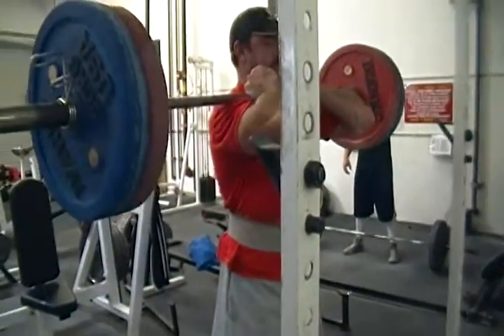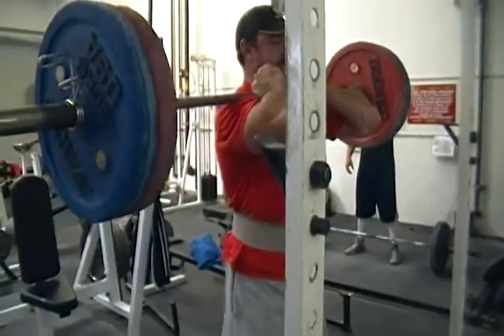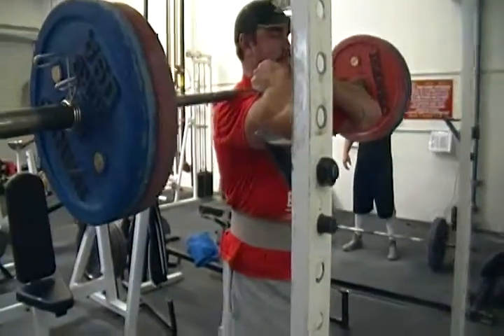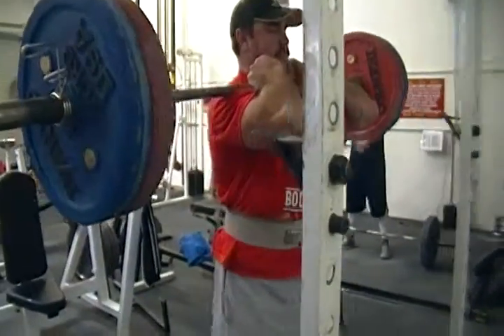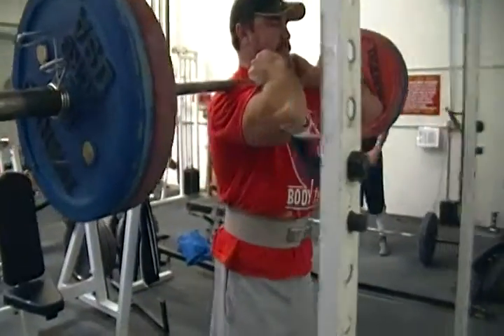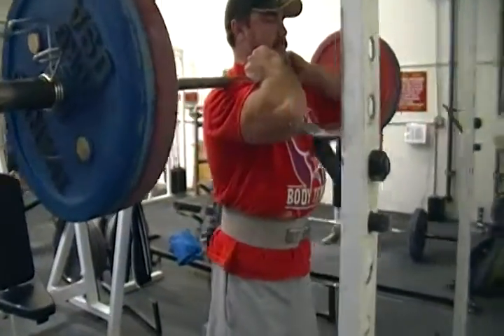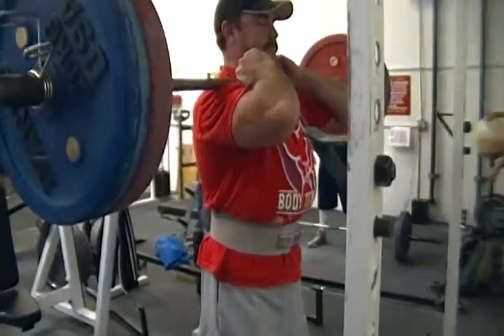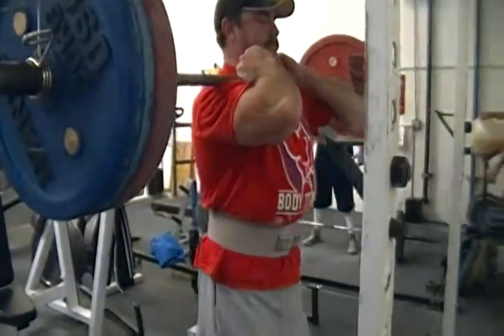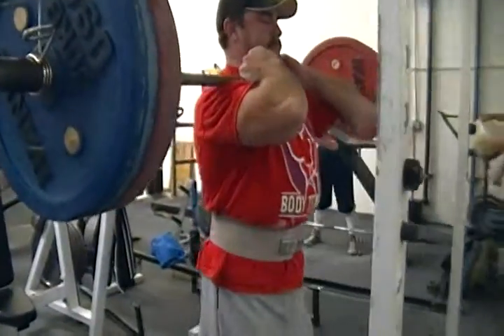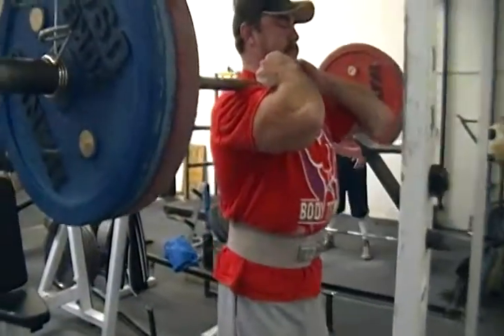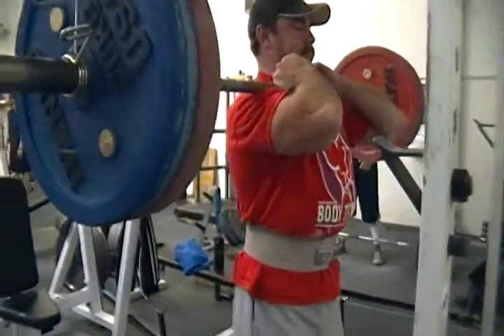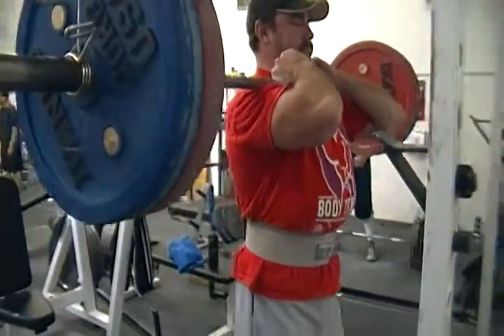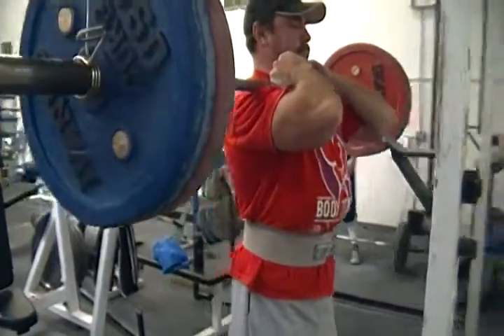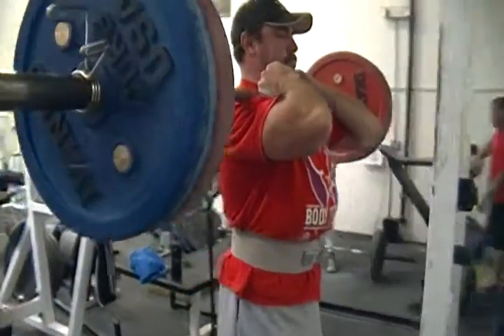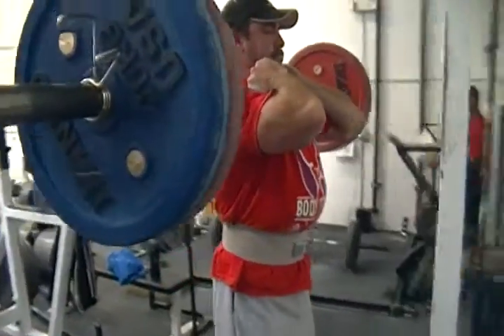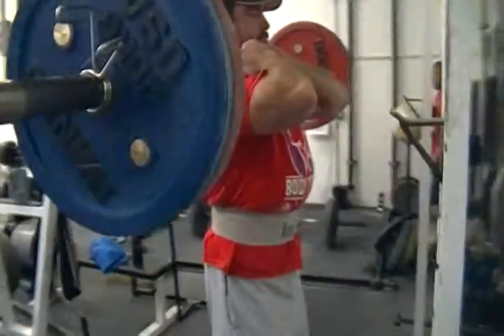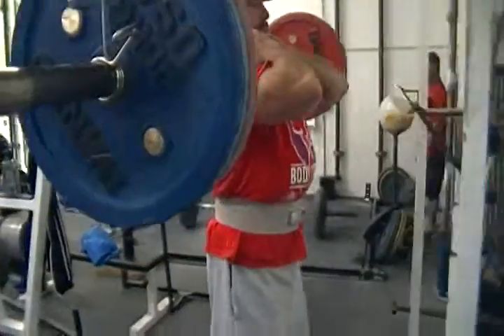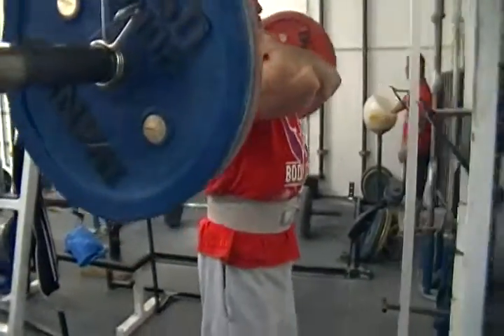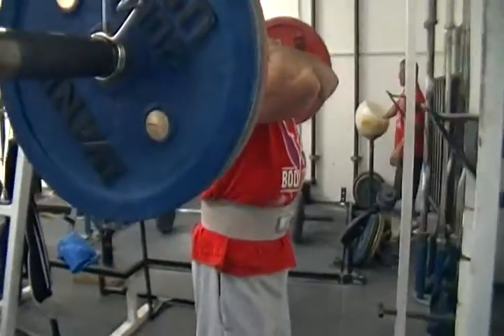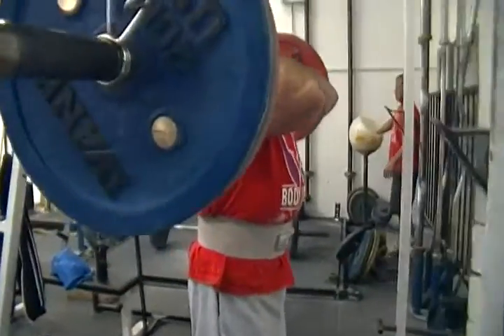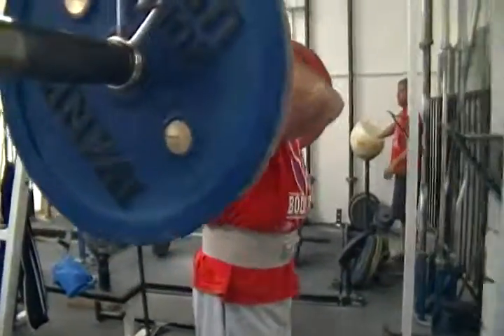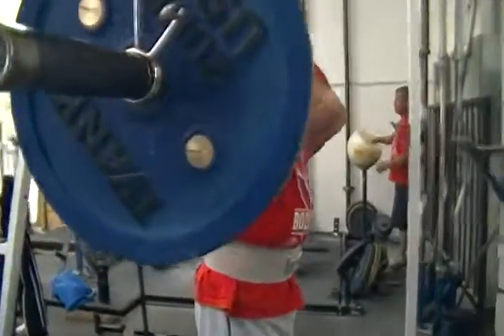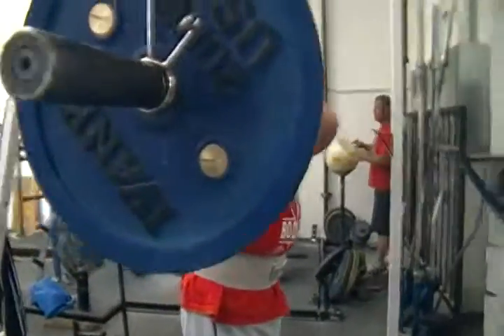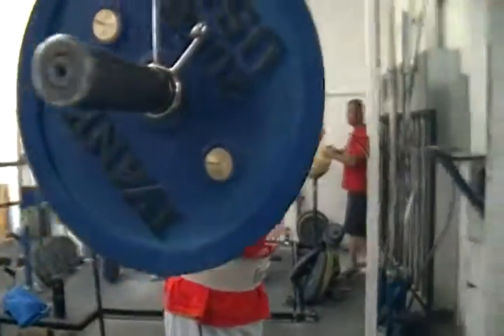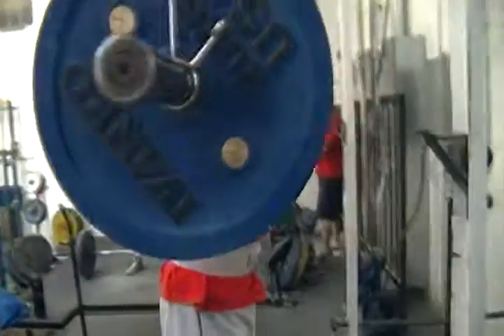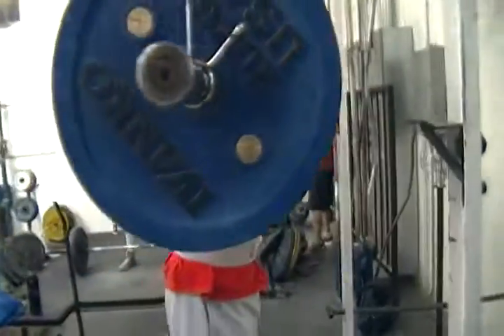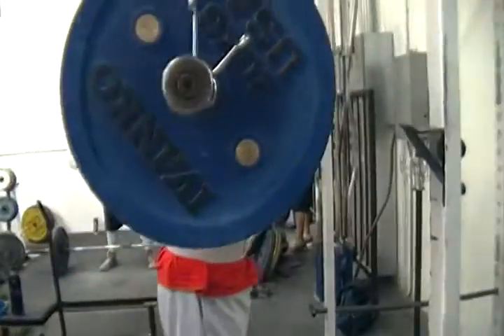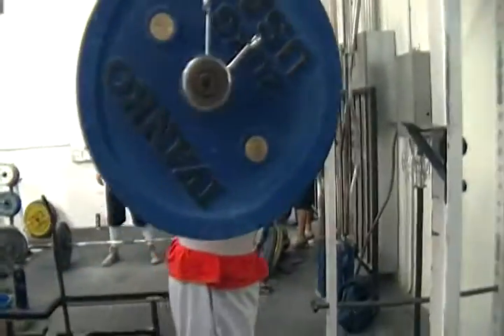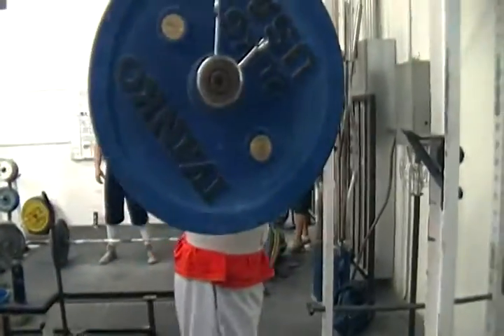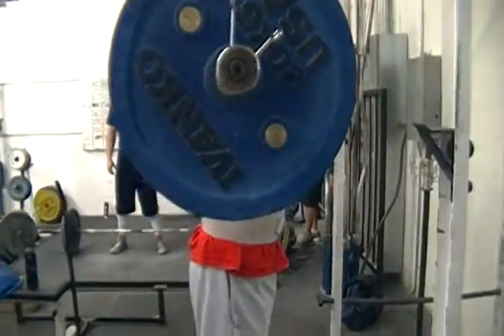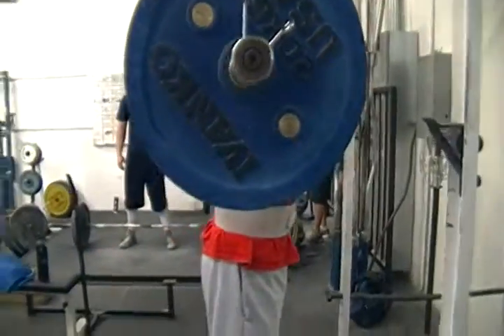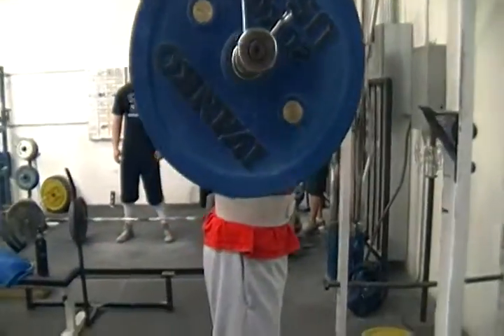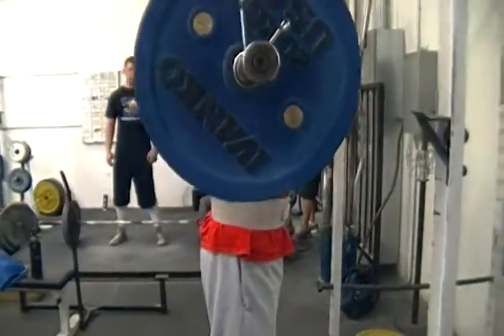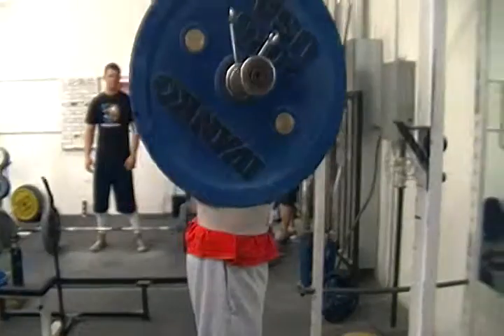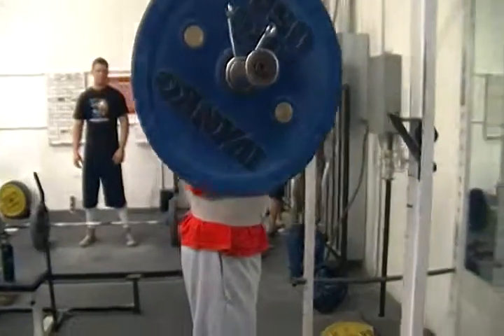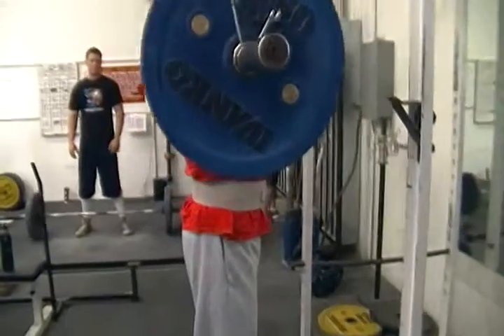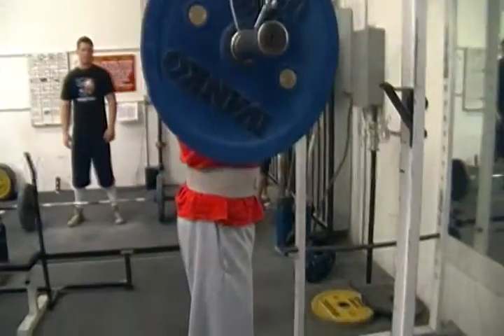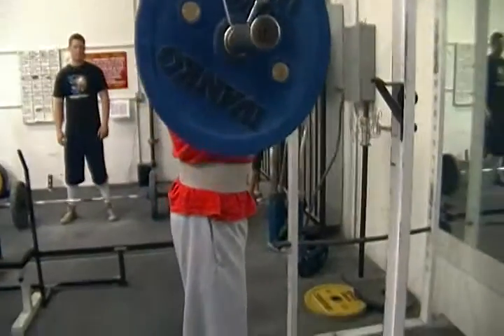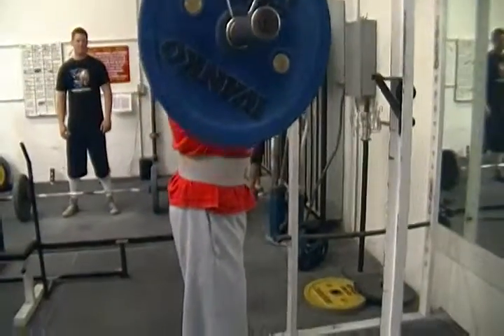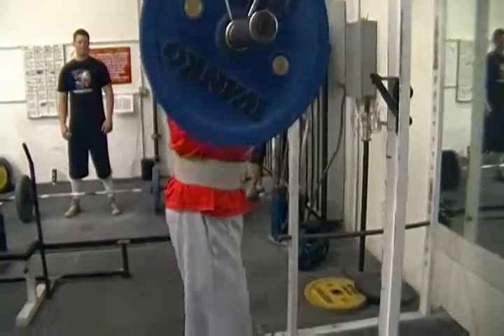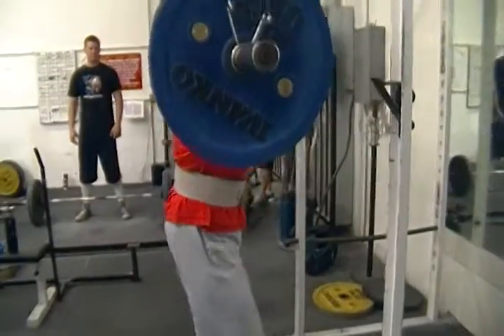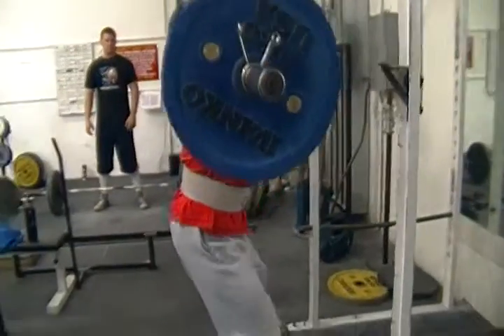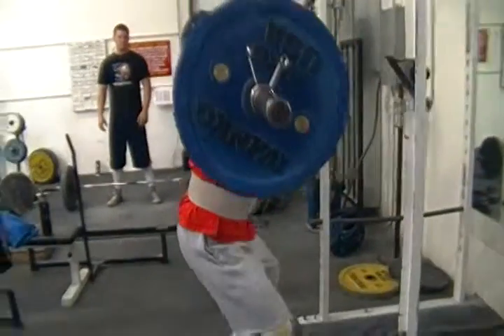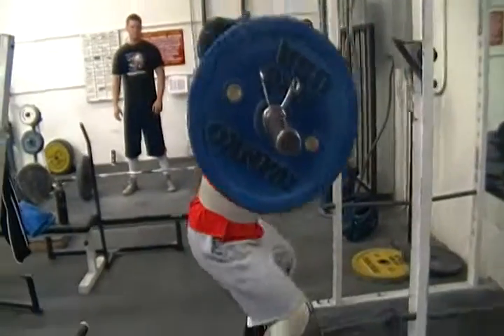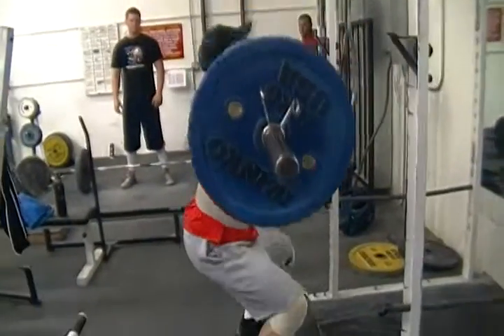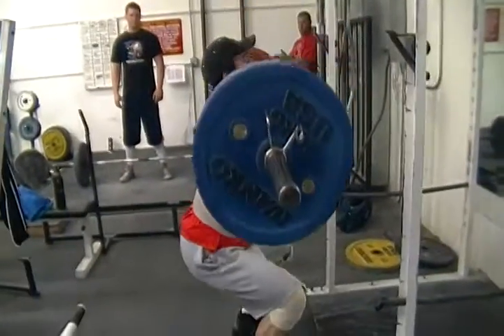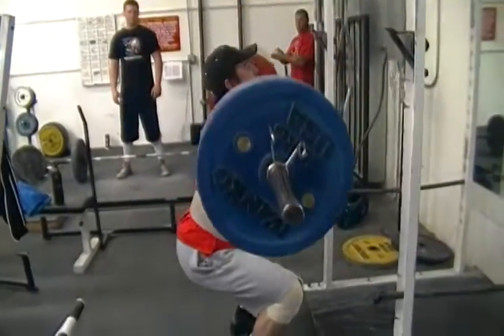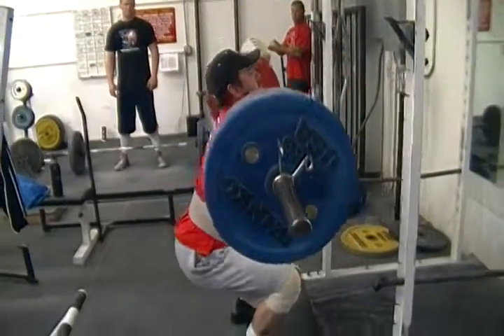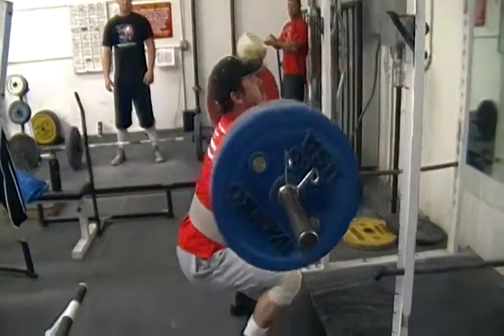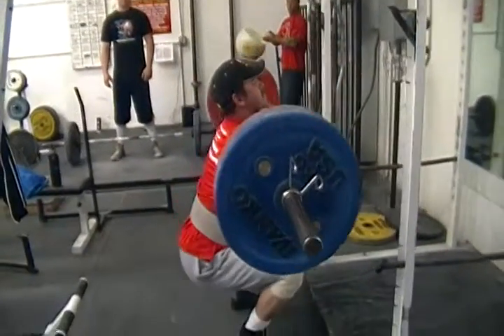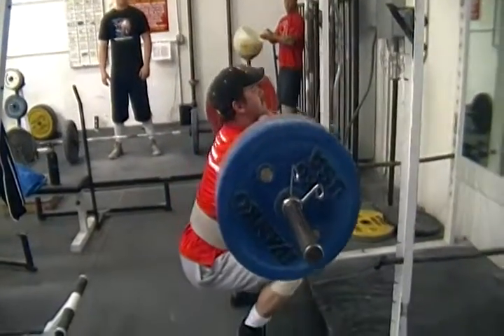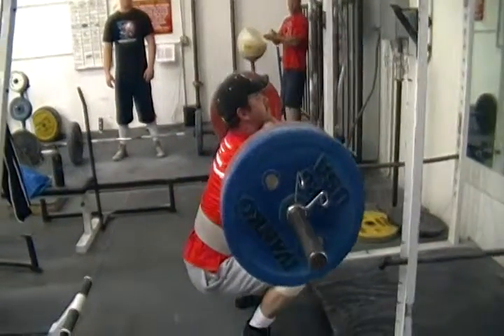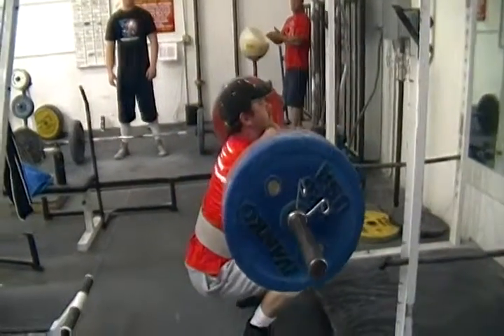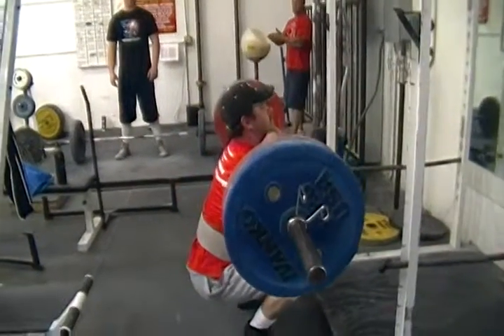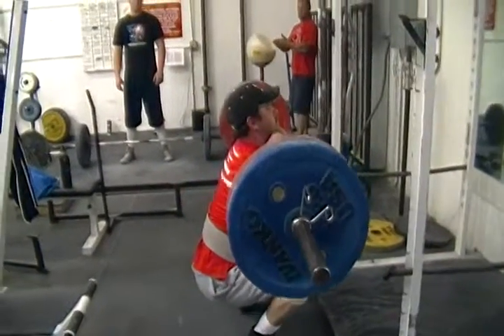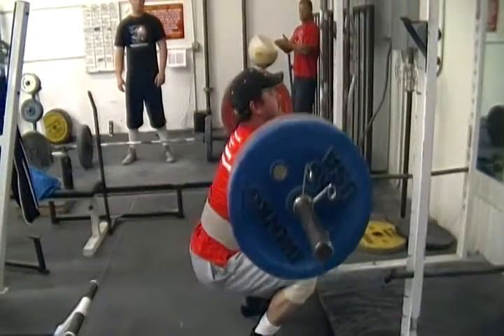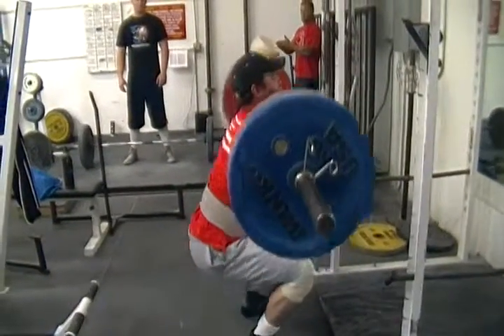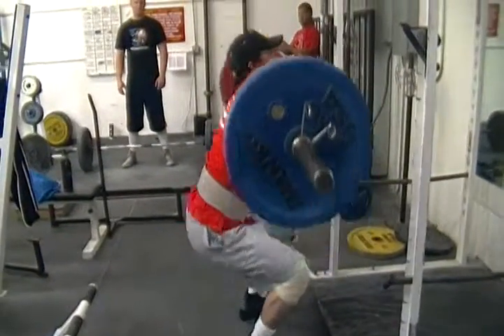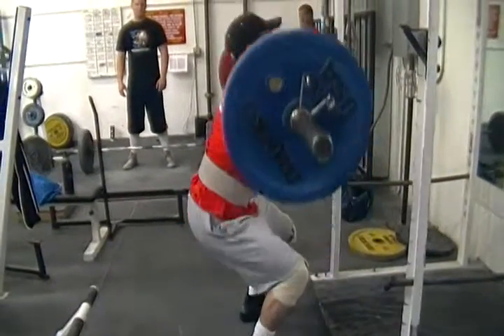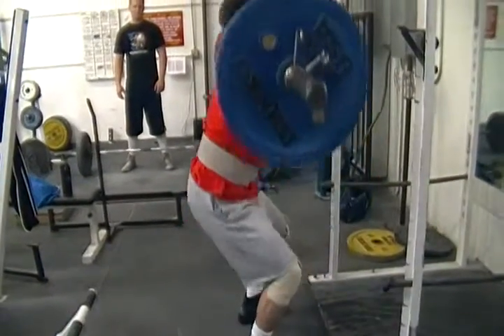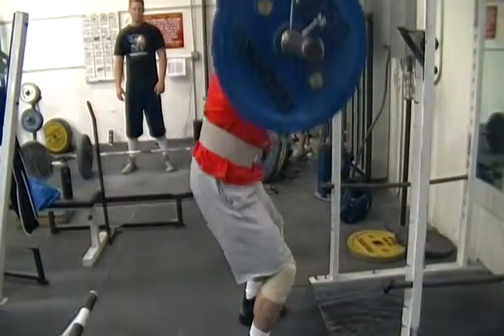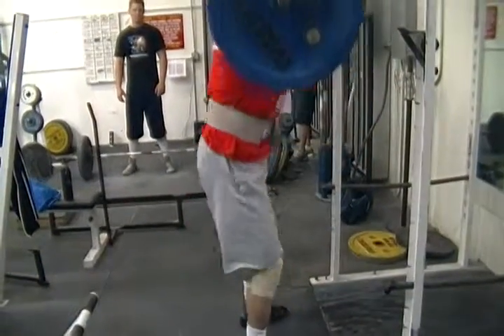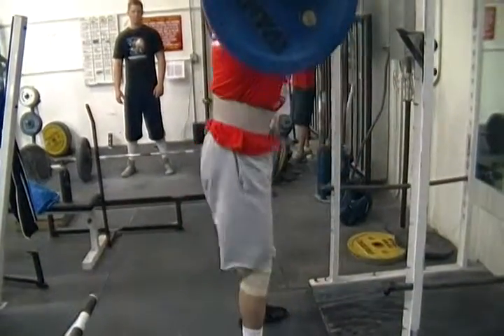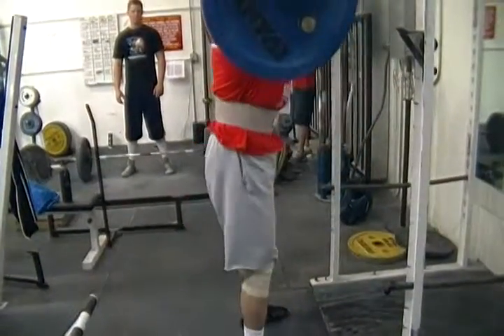Take it all the way down big boy. He's set up. Come on John, down and up.